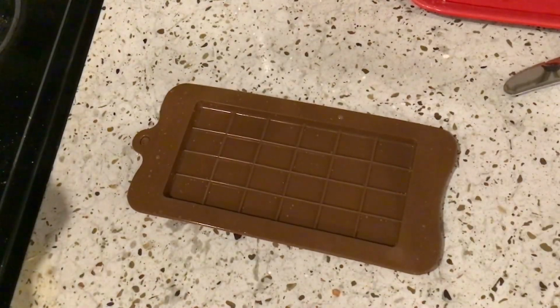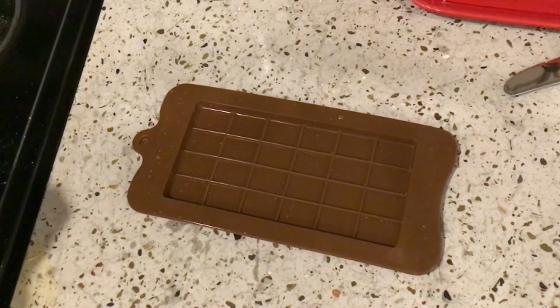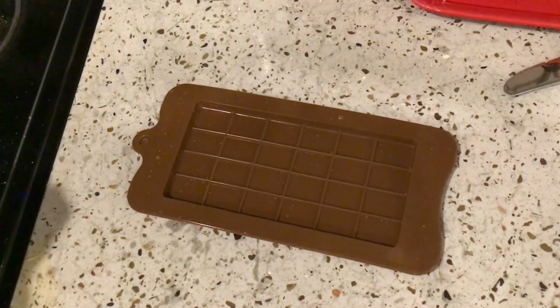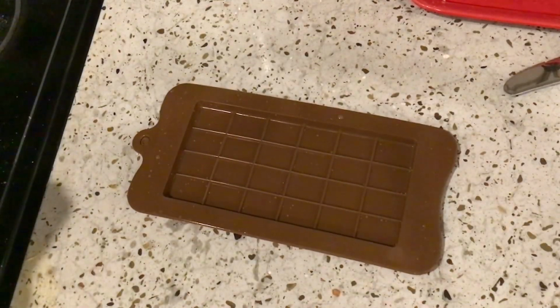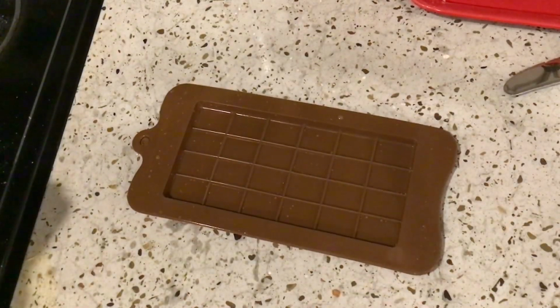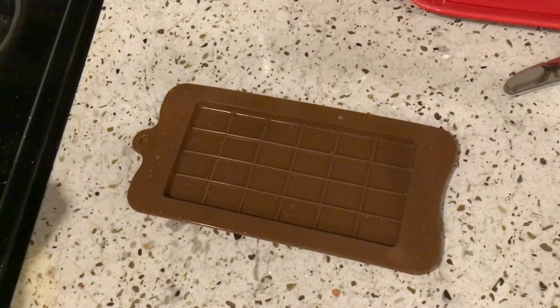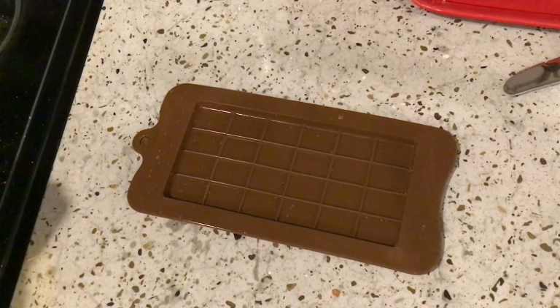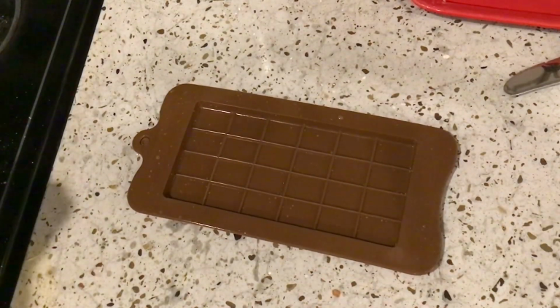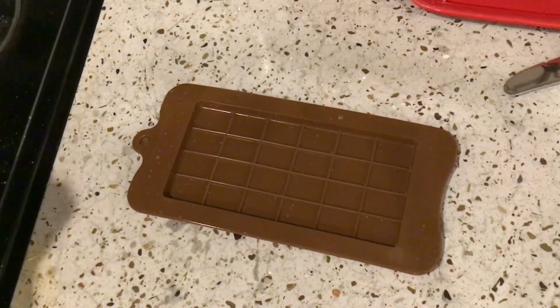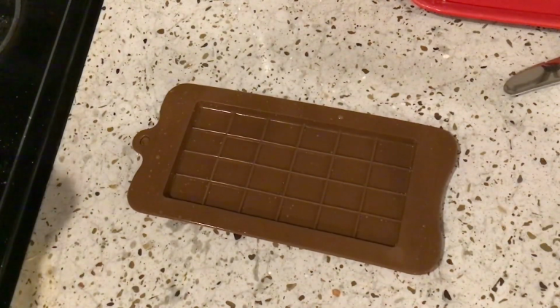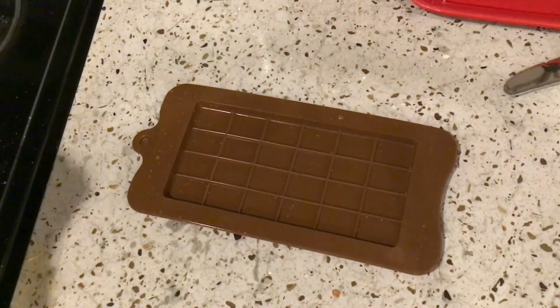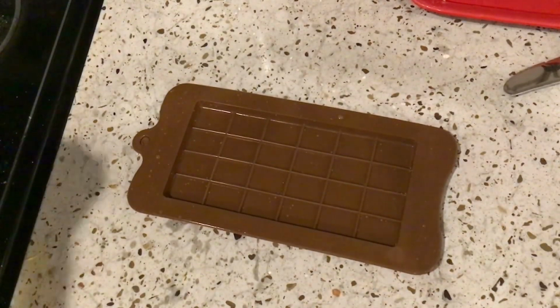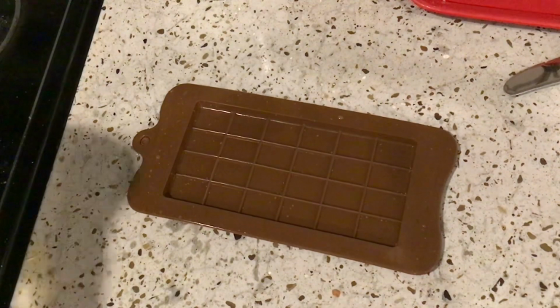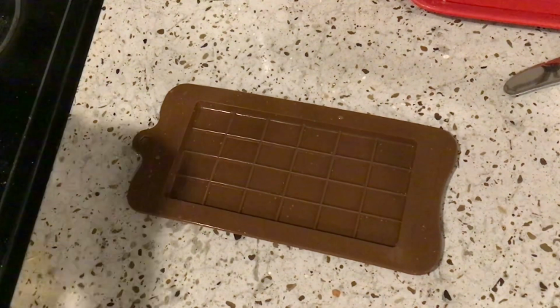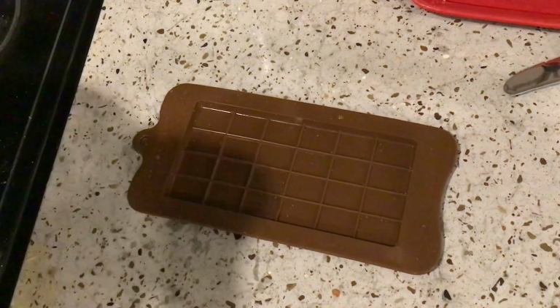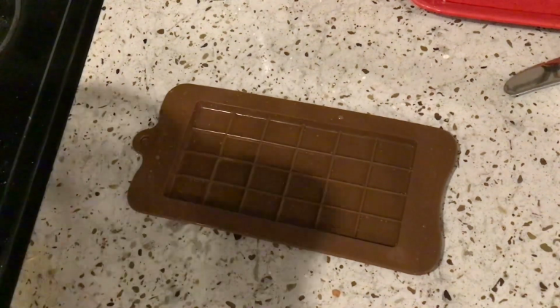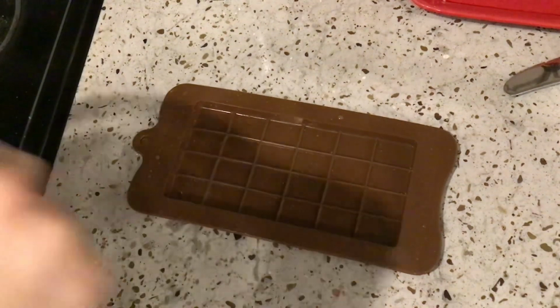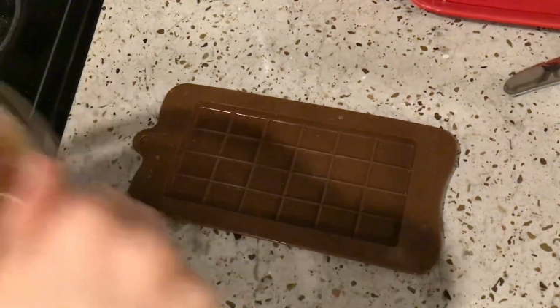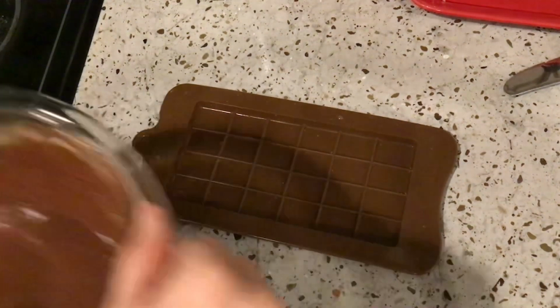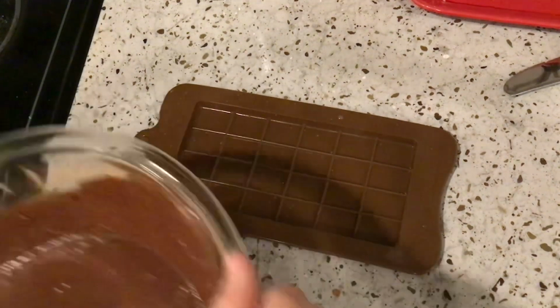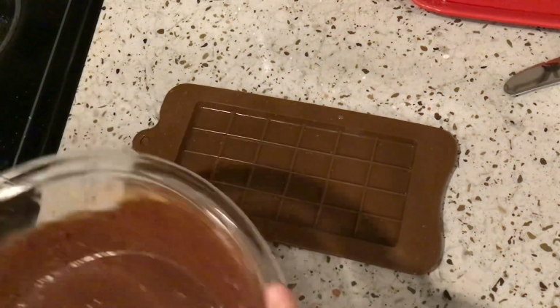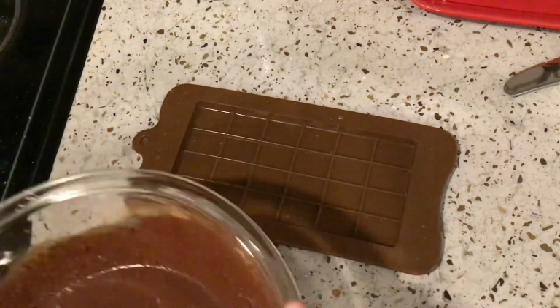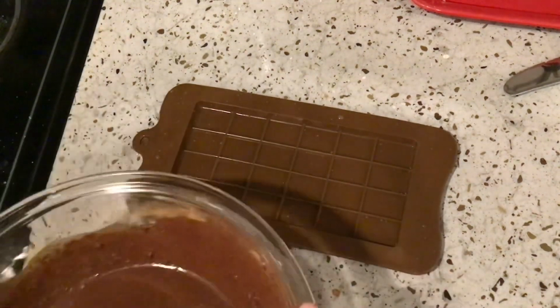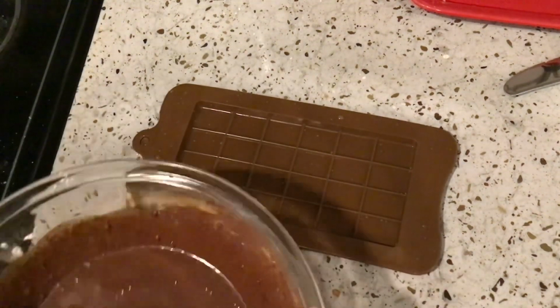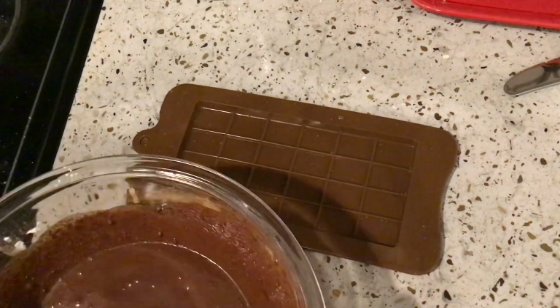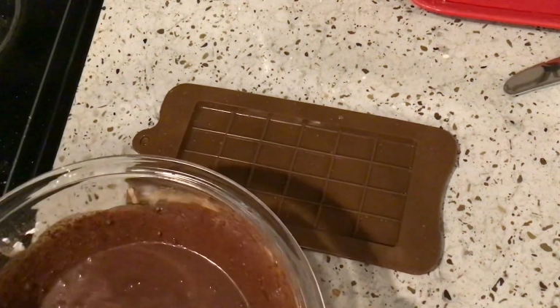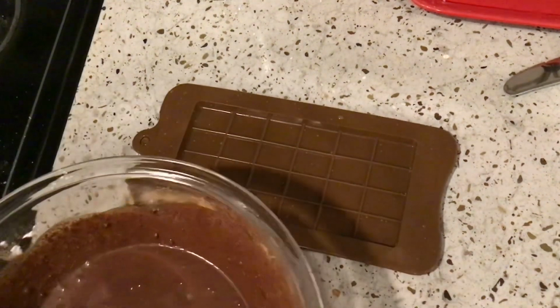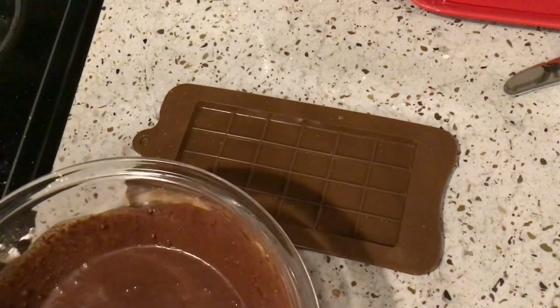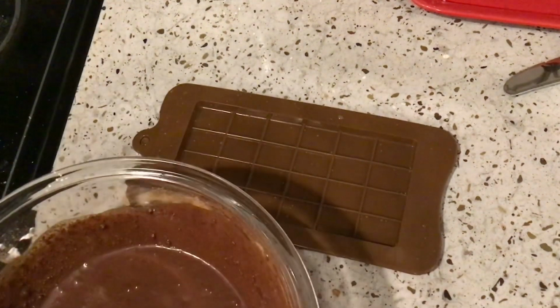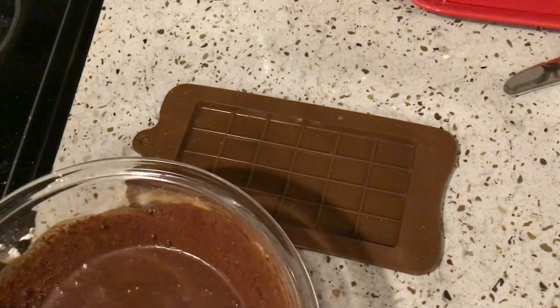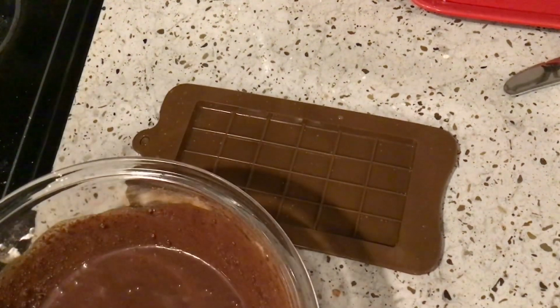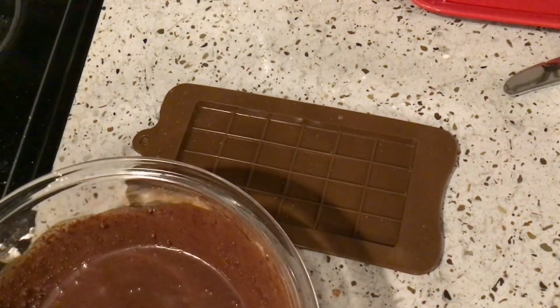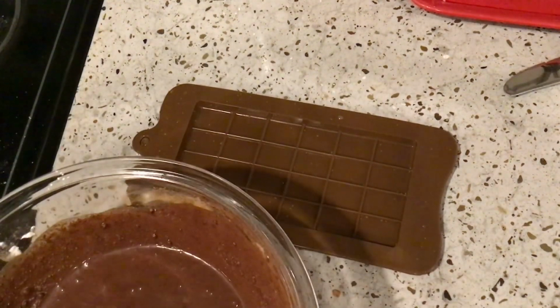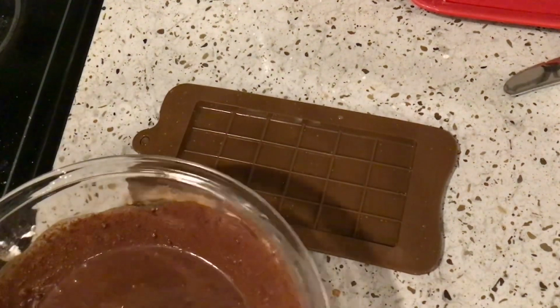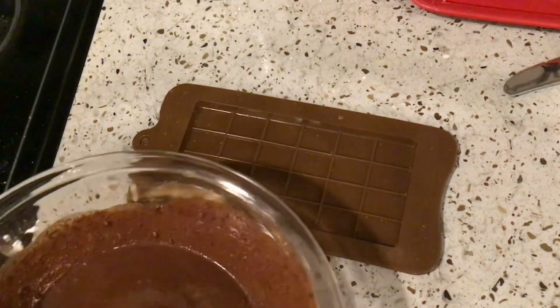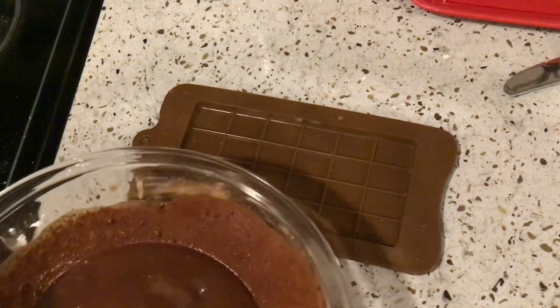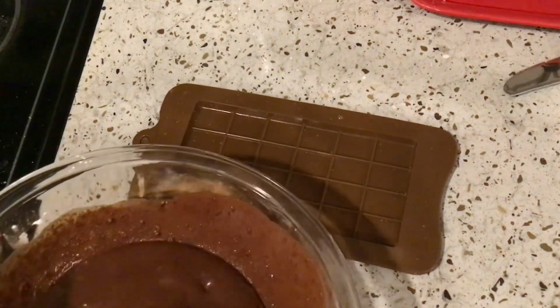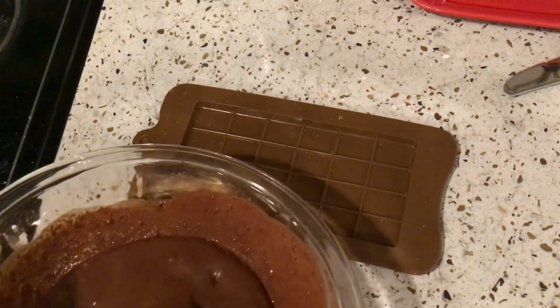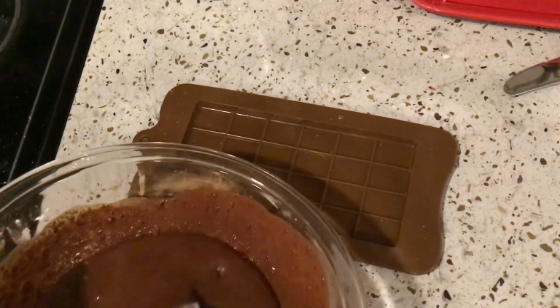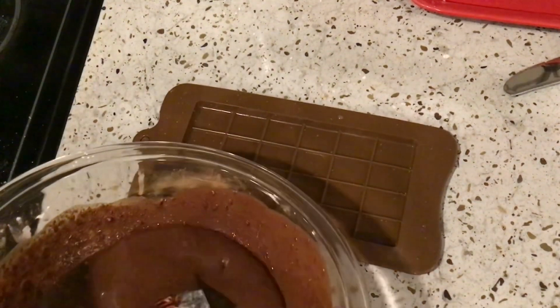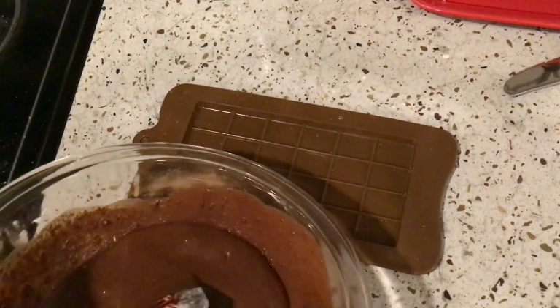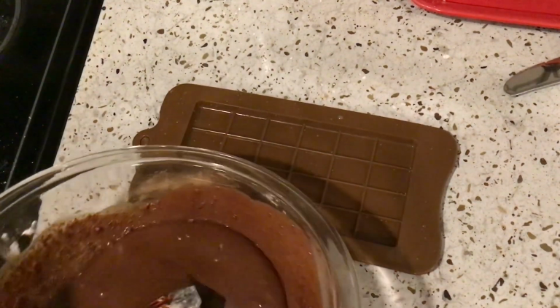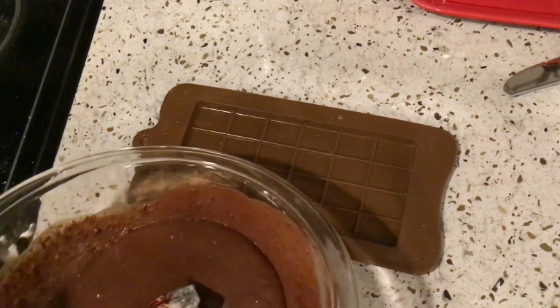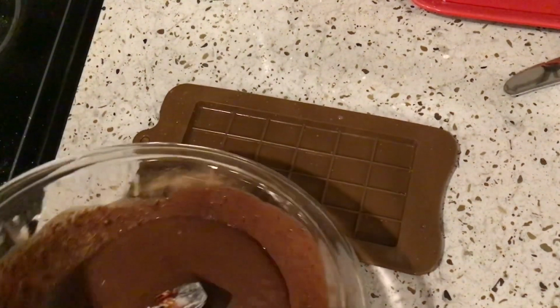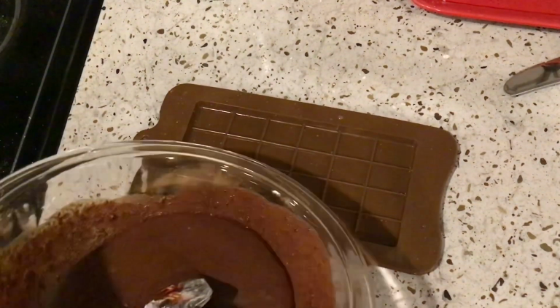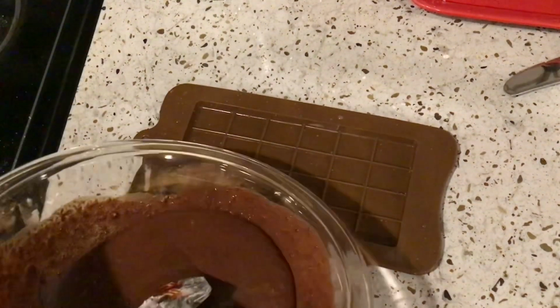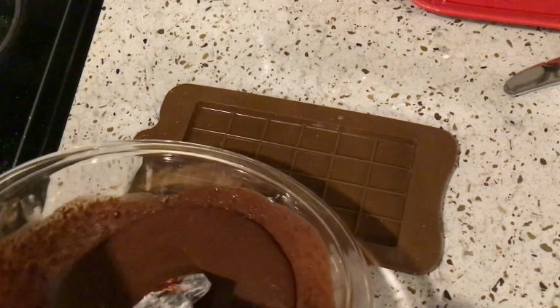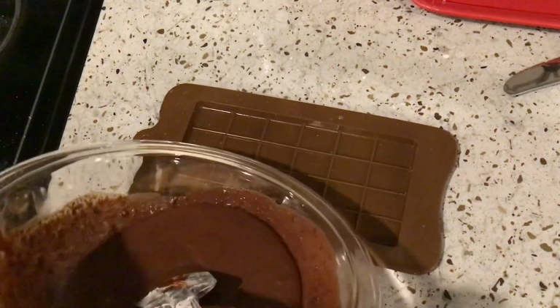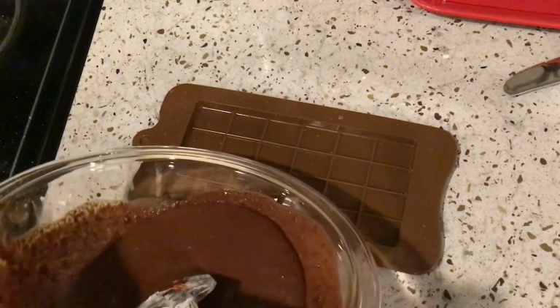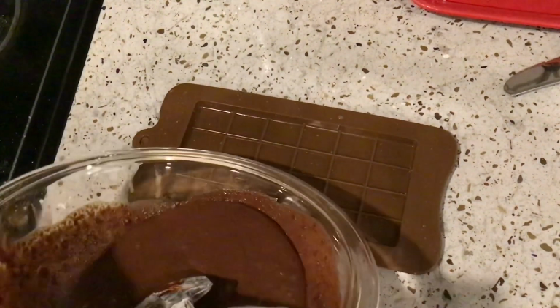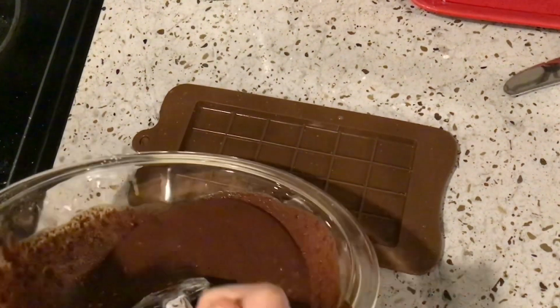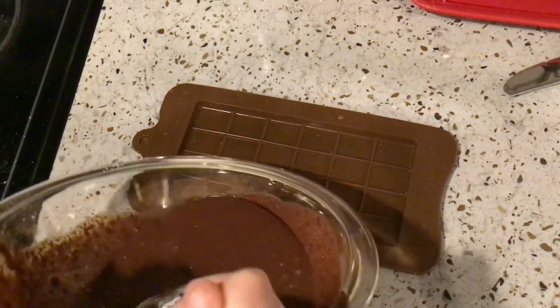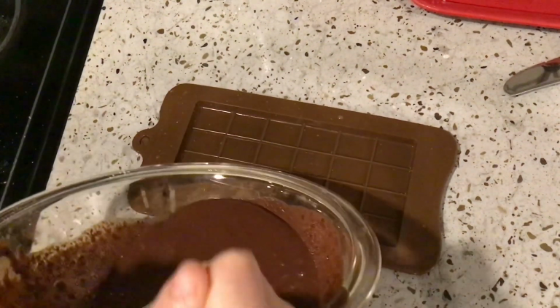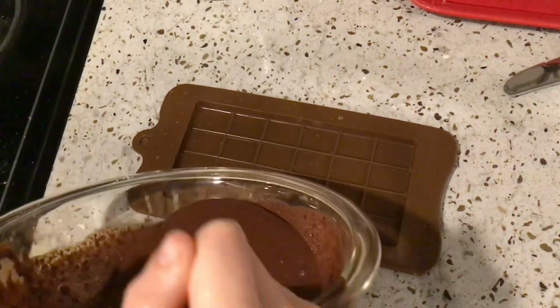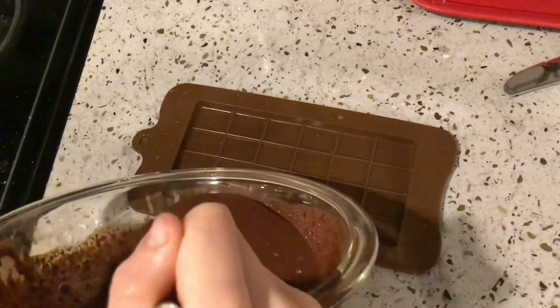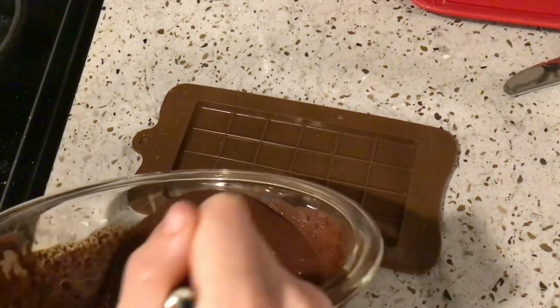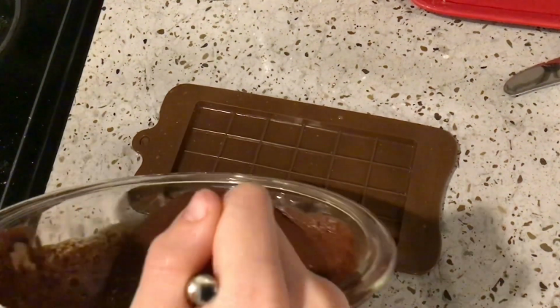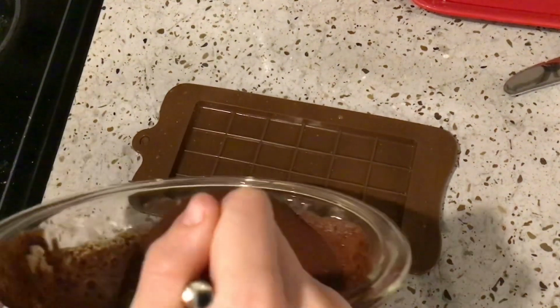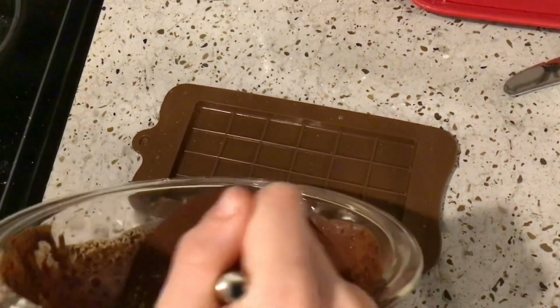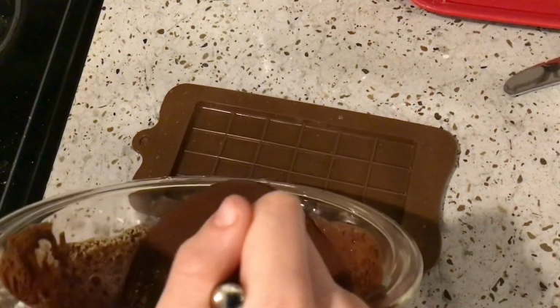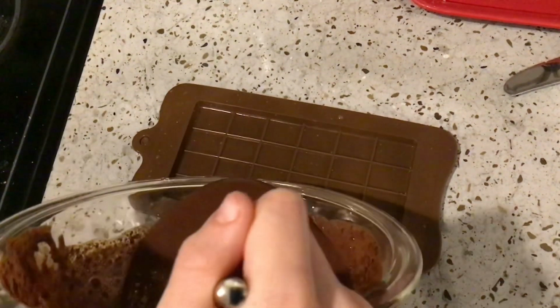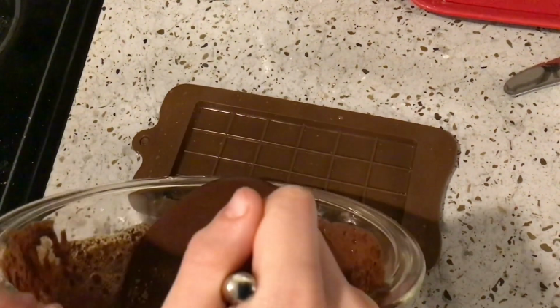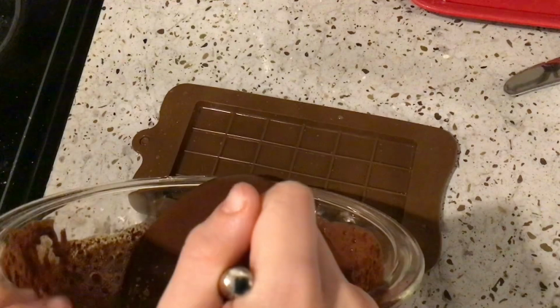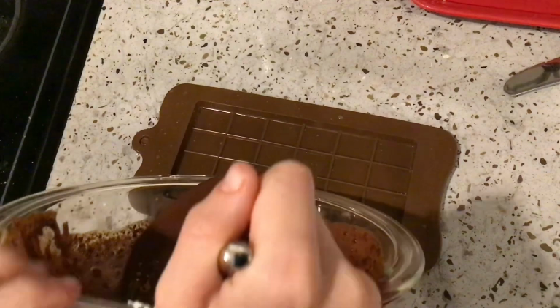Then you have to pour the chocolate — that looks like brownie dough — into the mold.